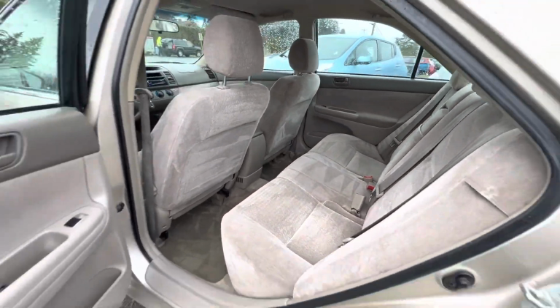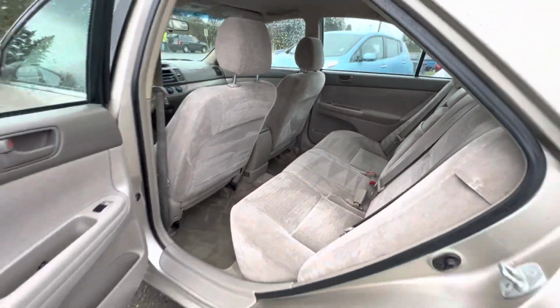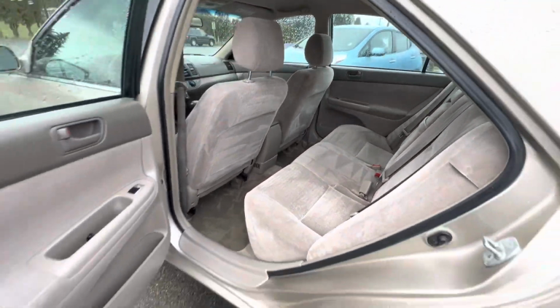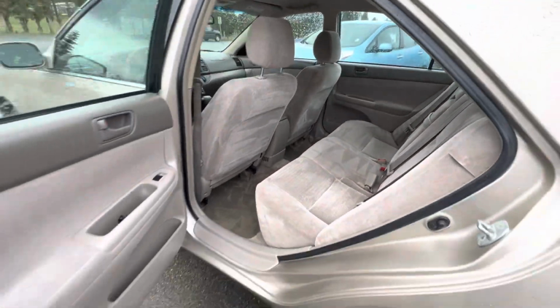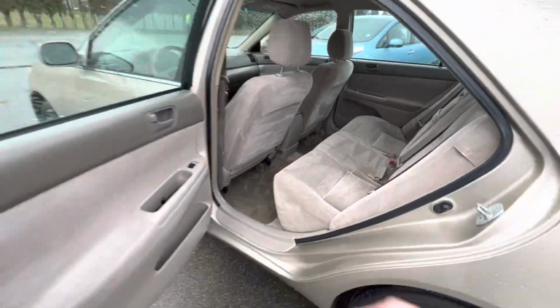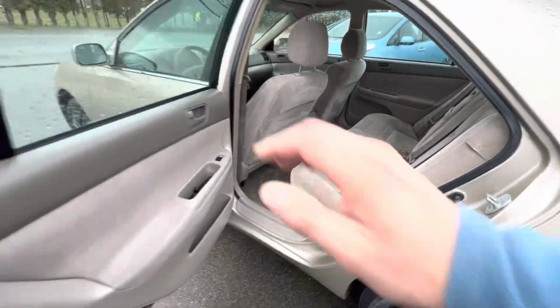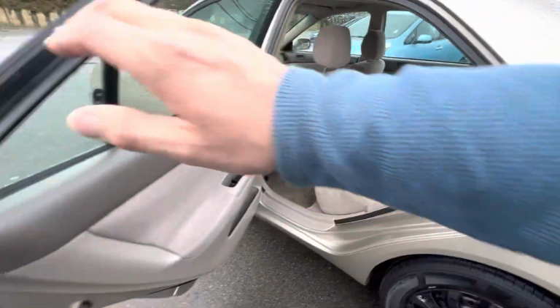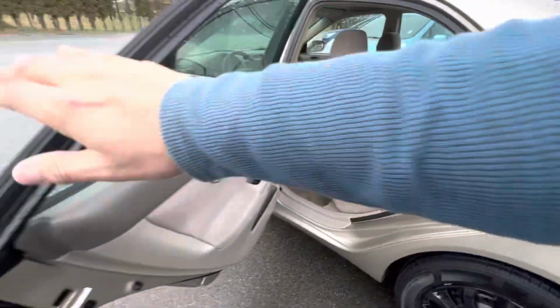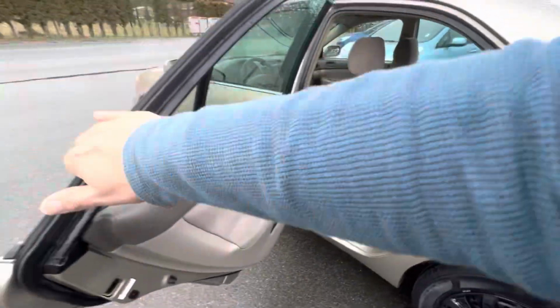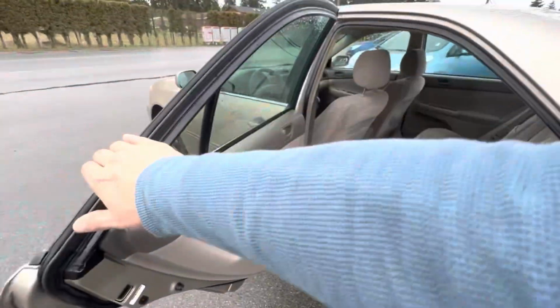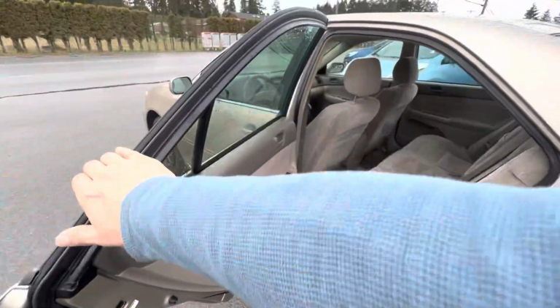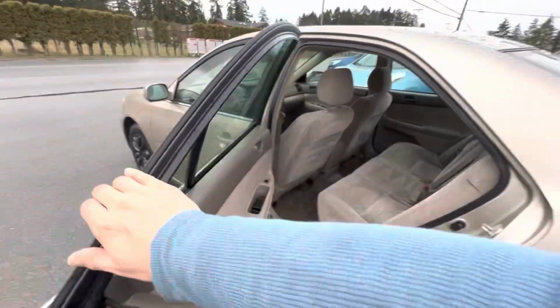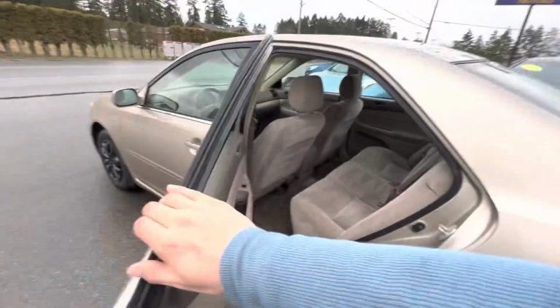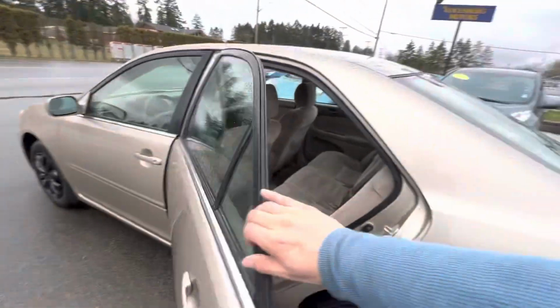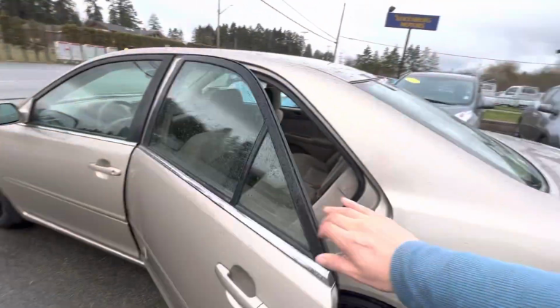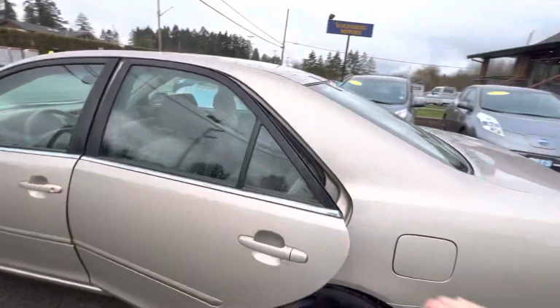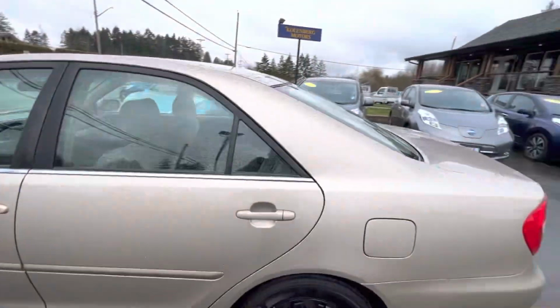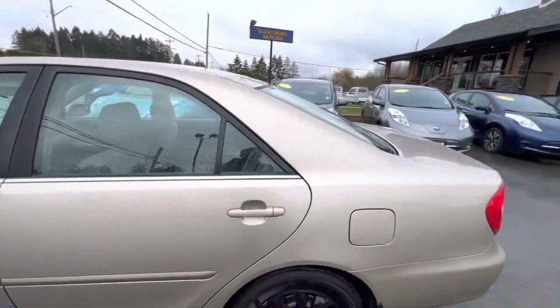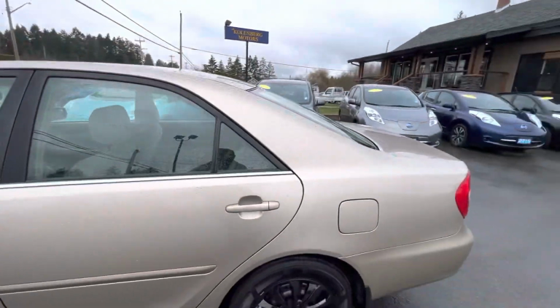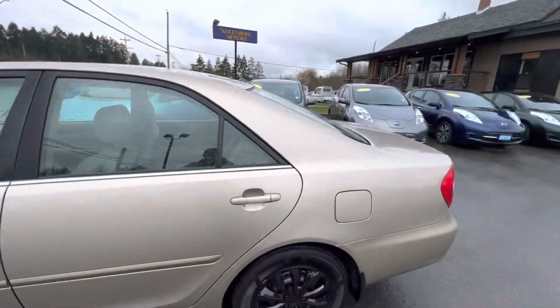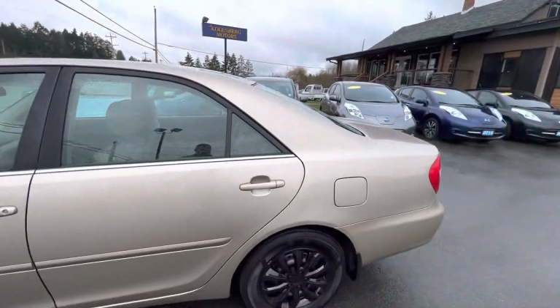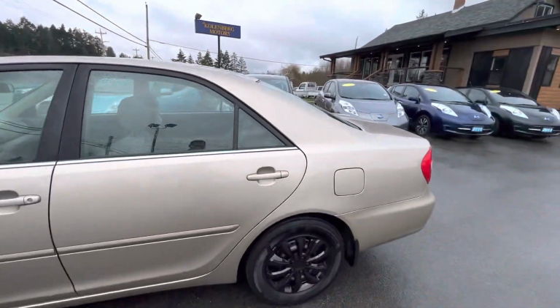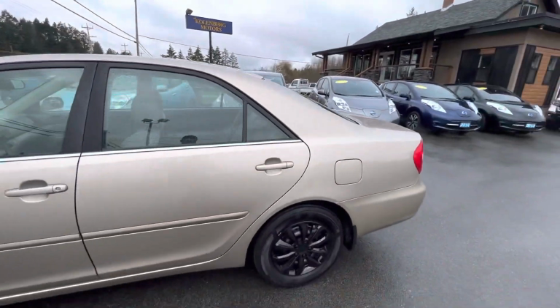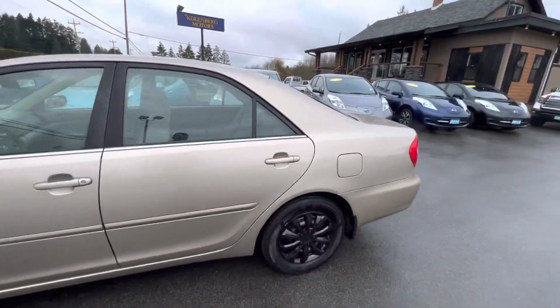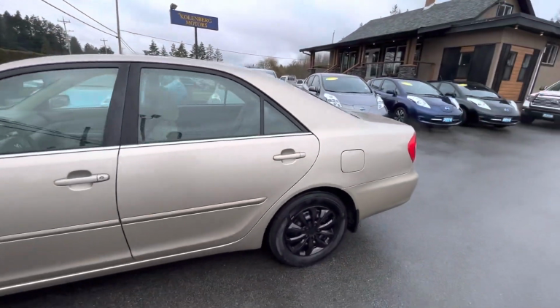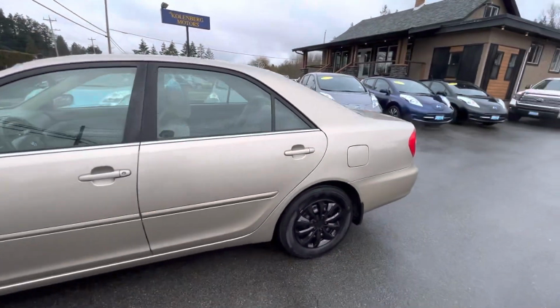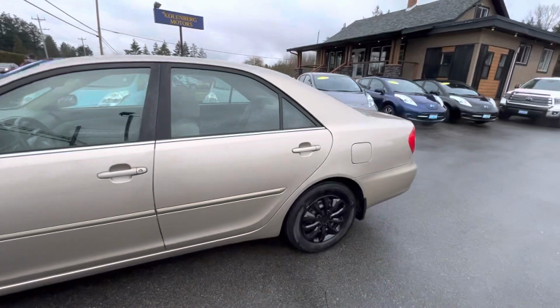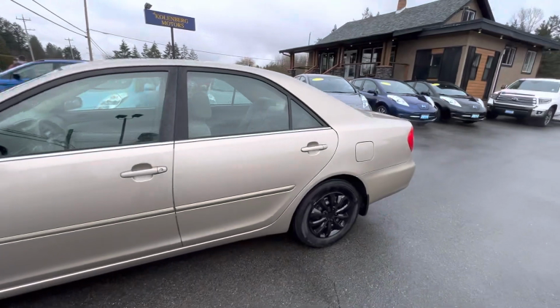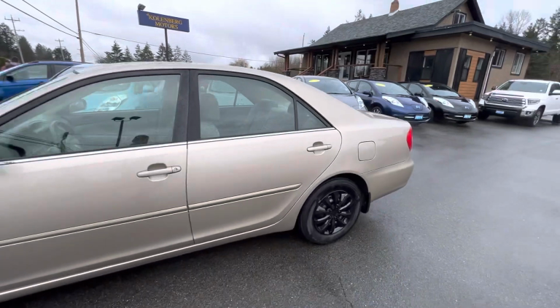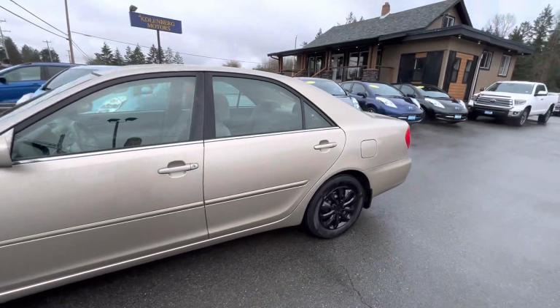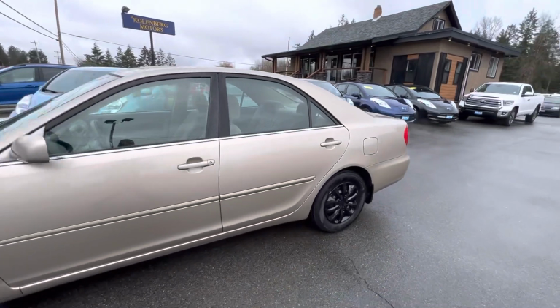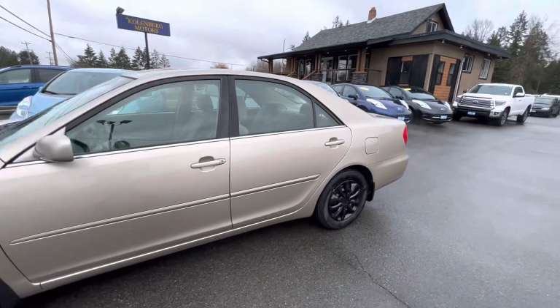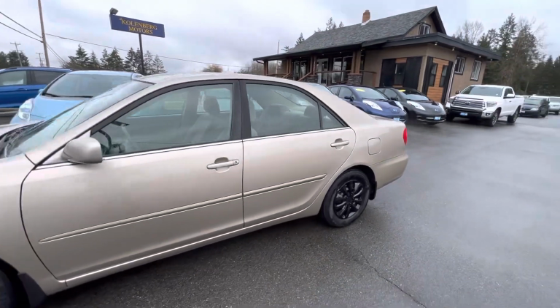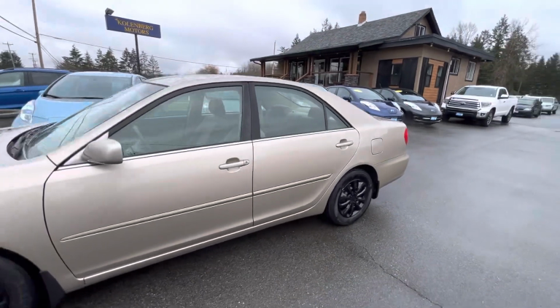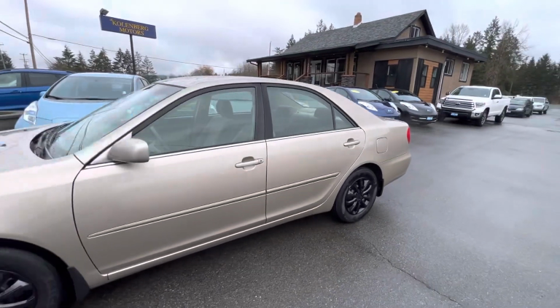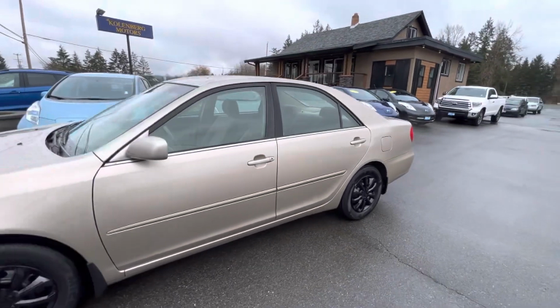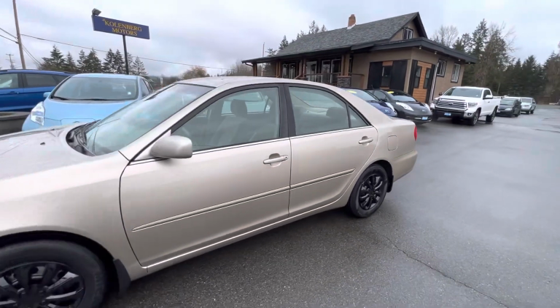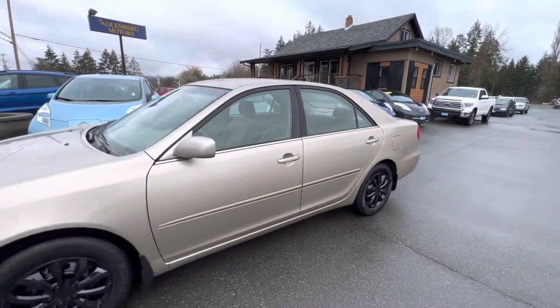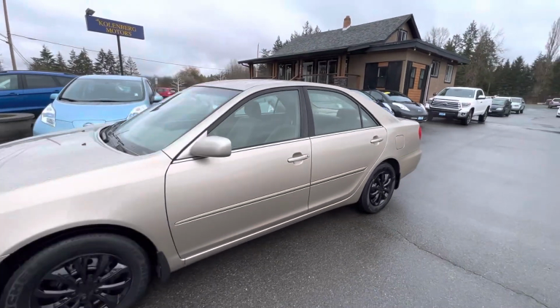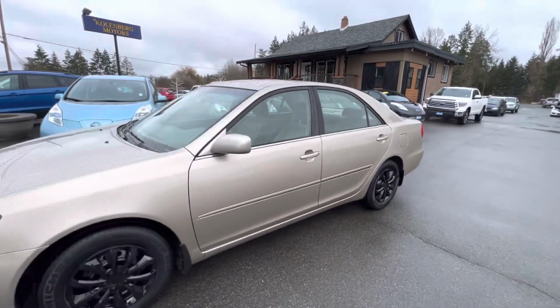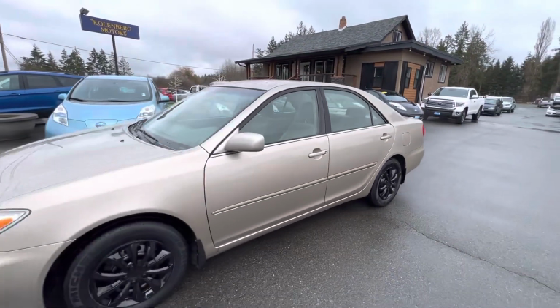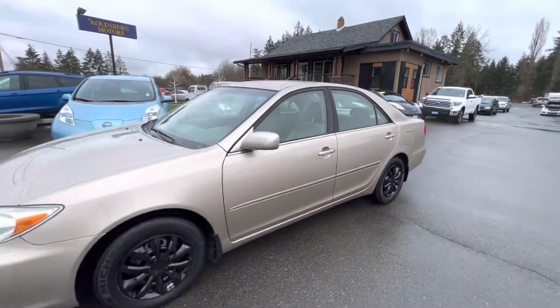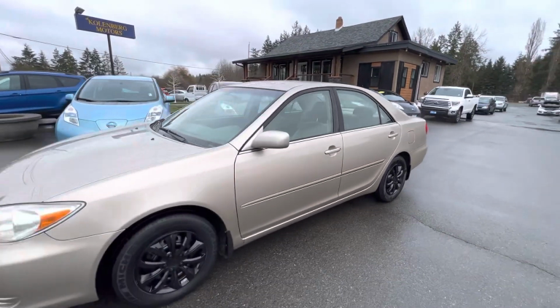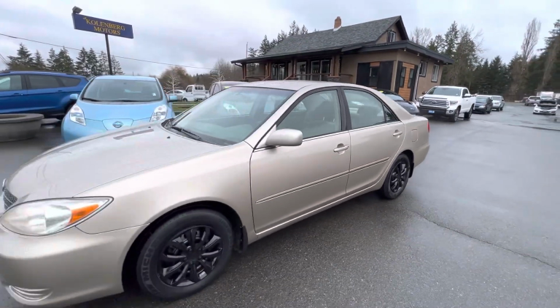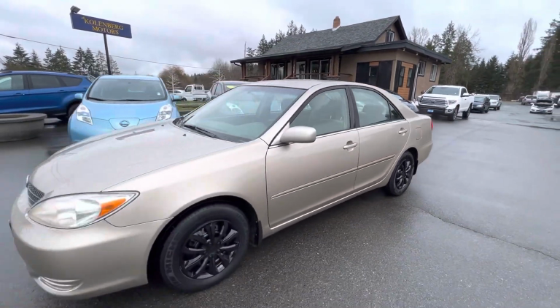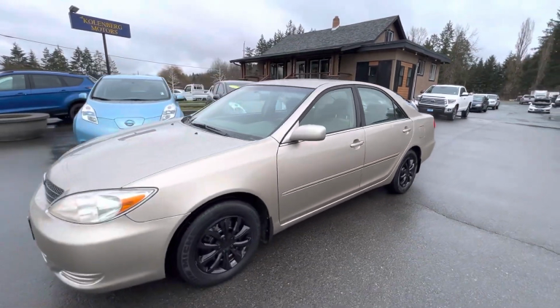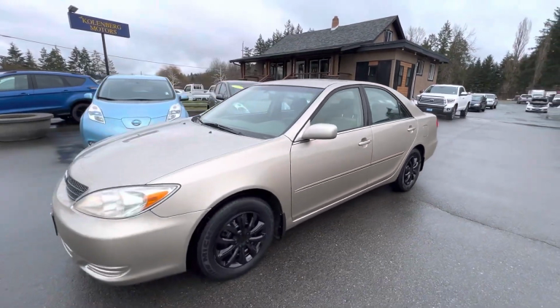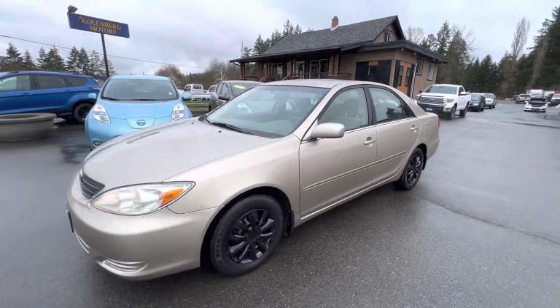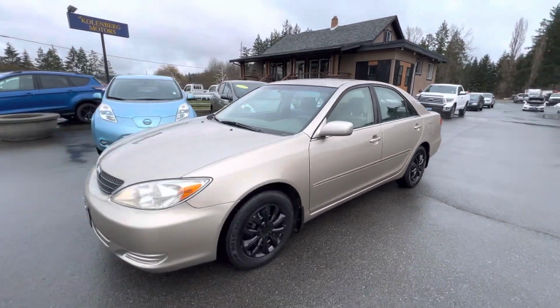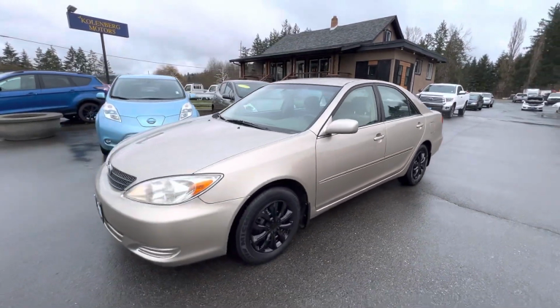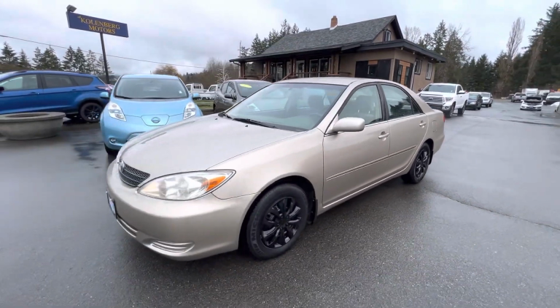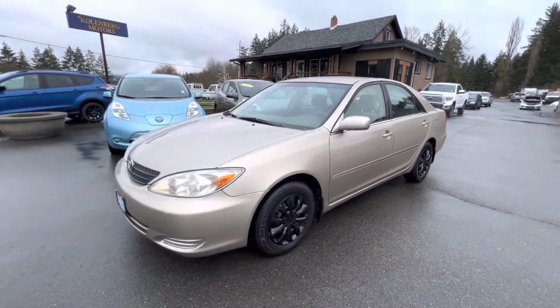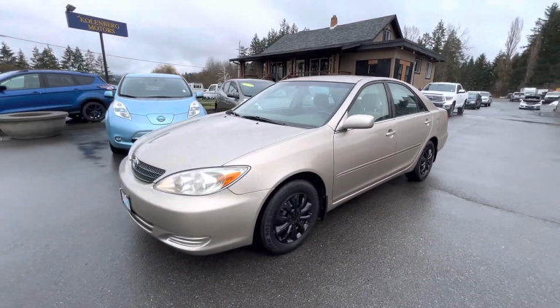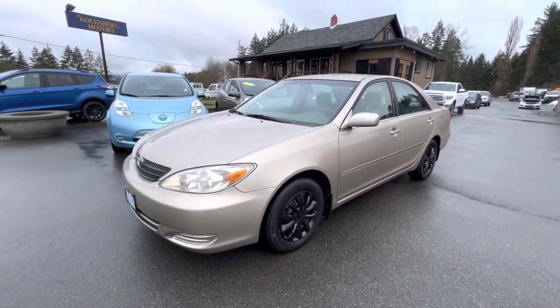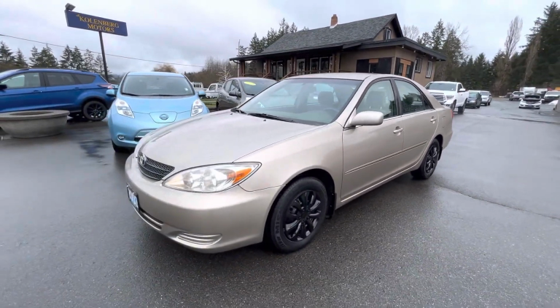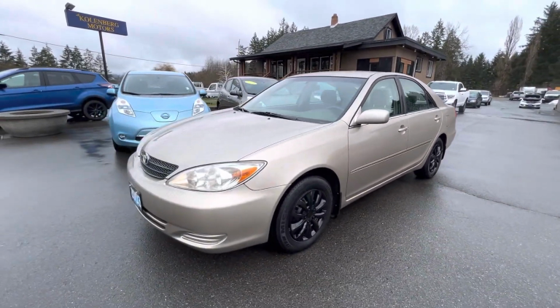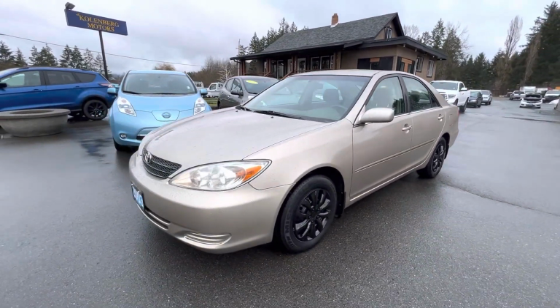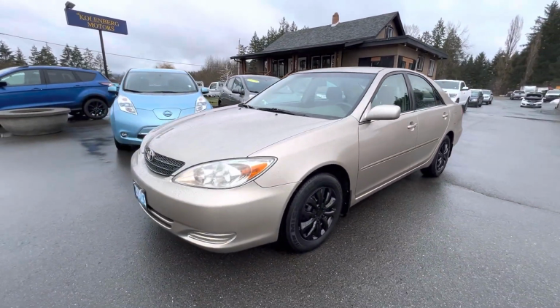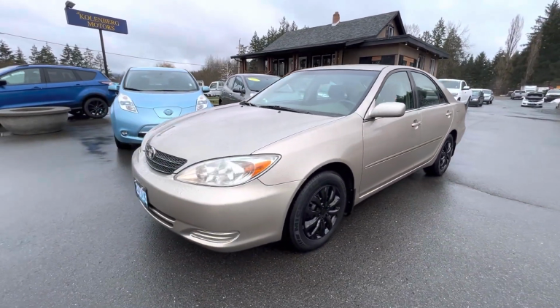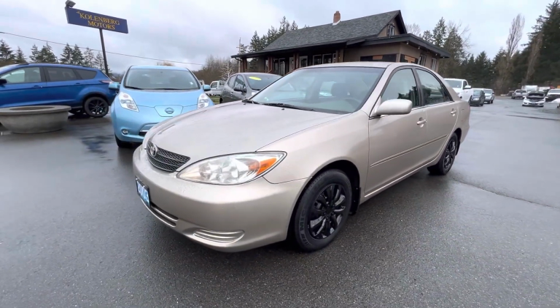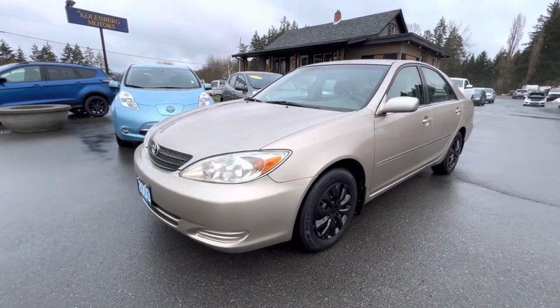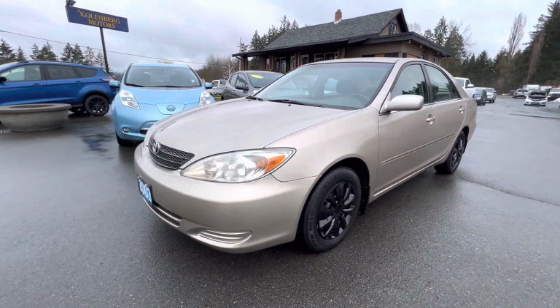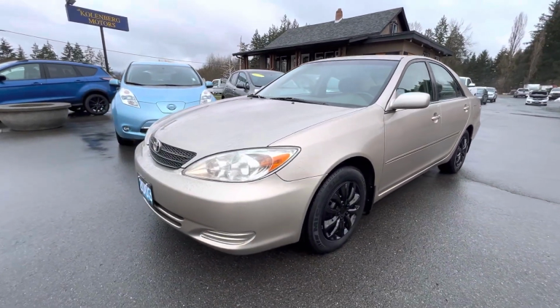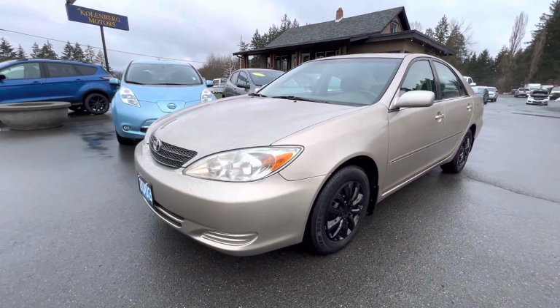You can view this little Toyota Camry at Kohlenberg Motors at 3537 Couch and Lake Road in Duncan.